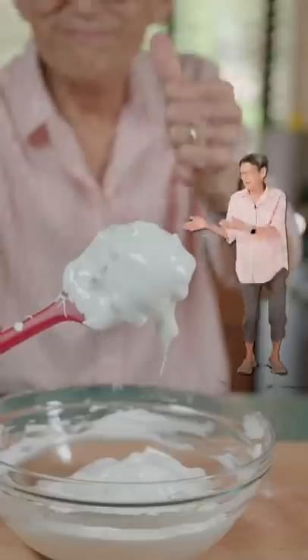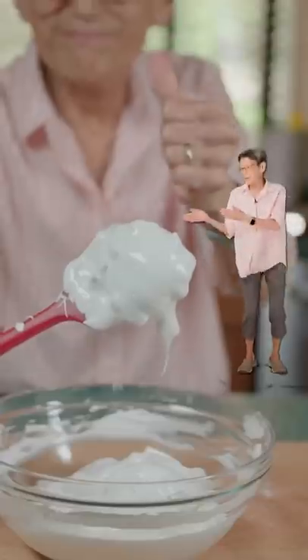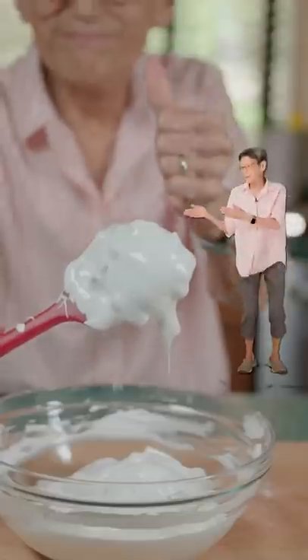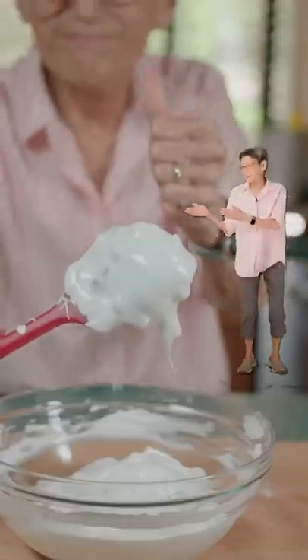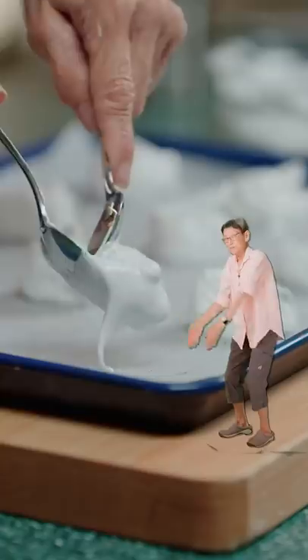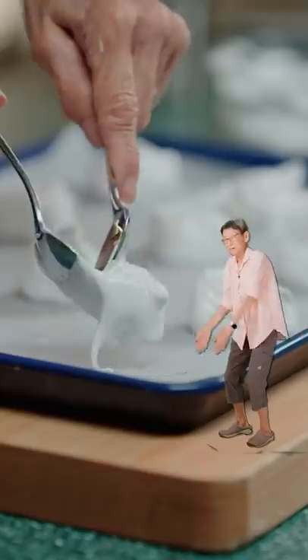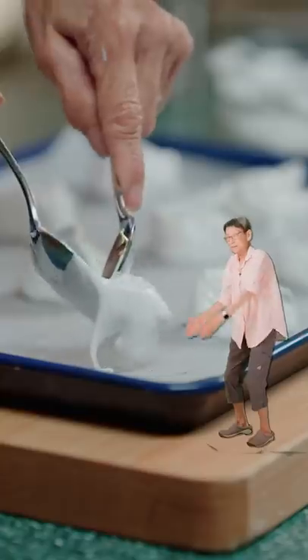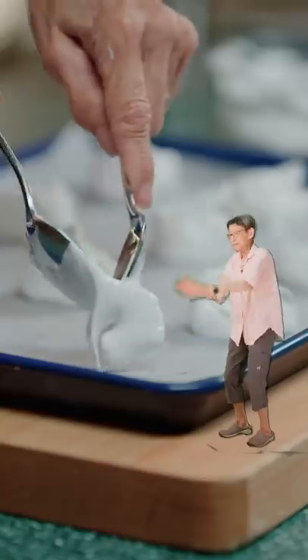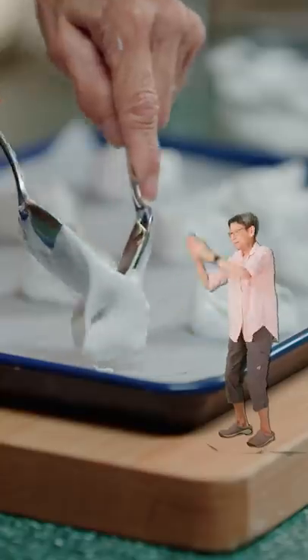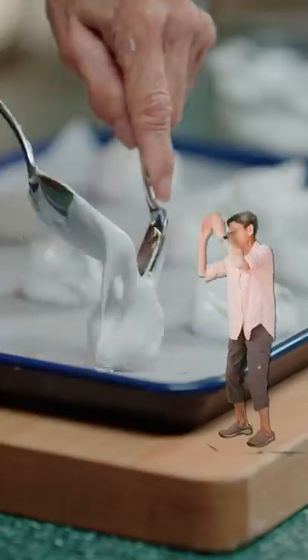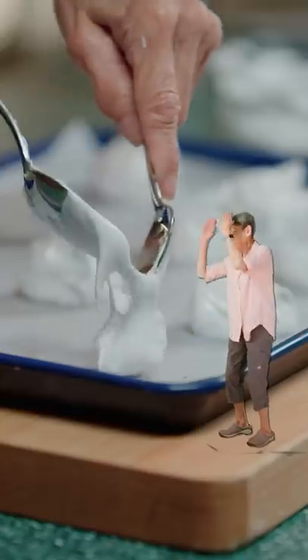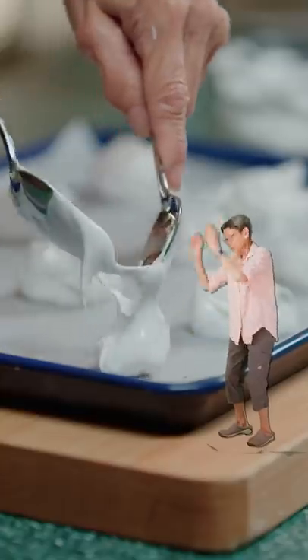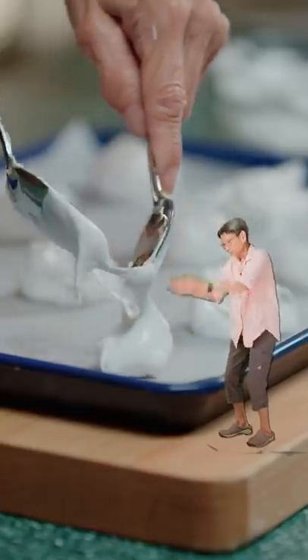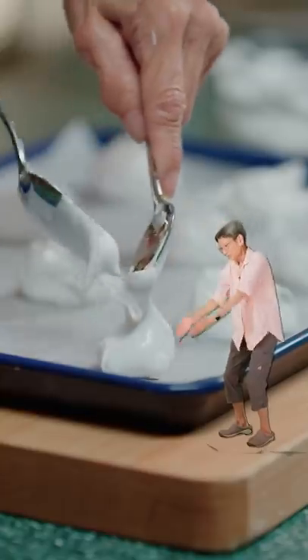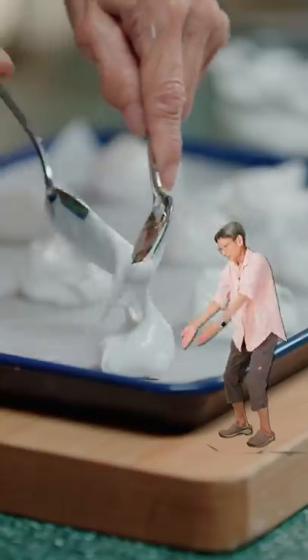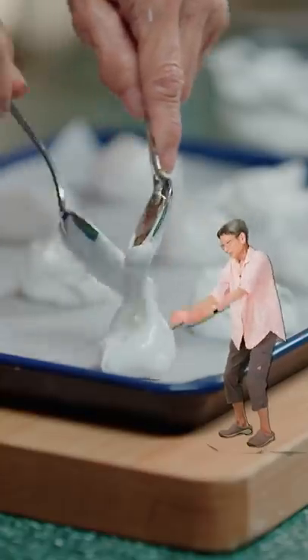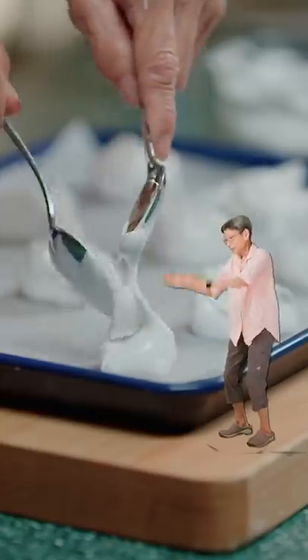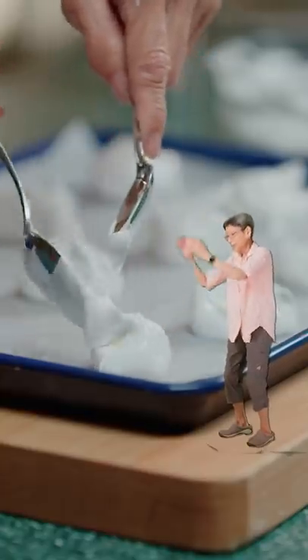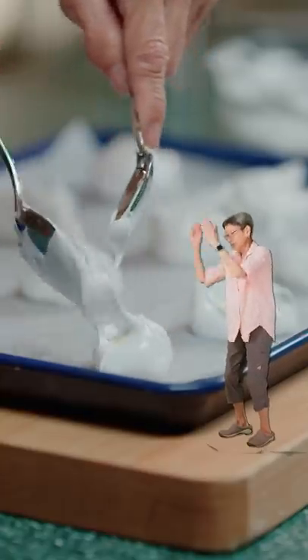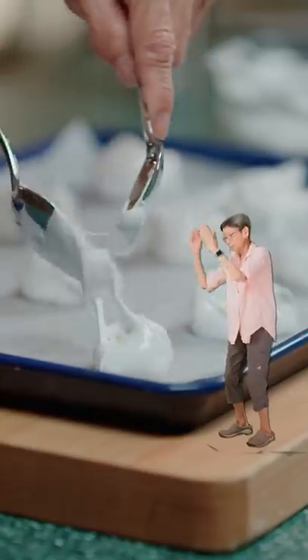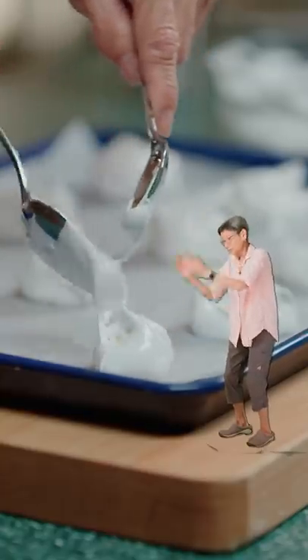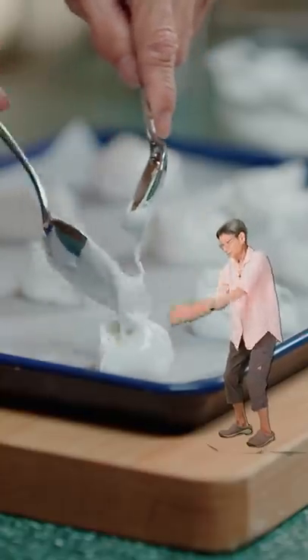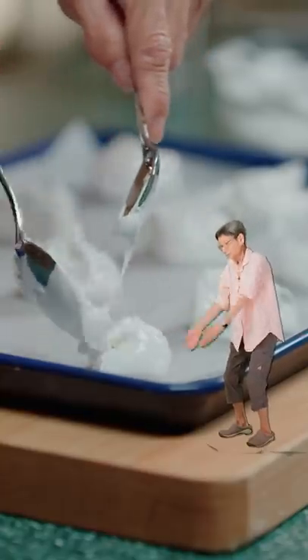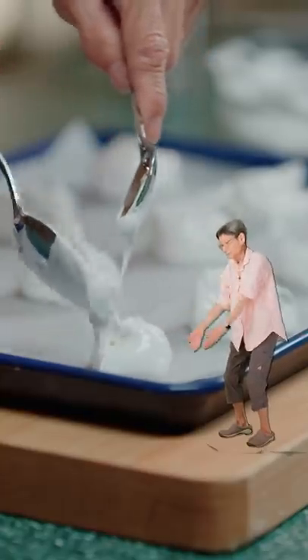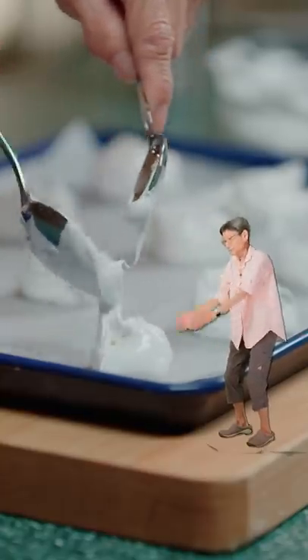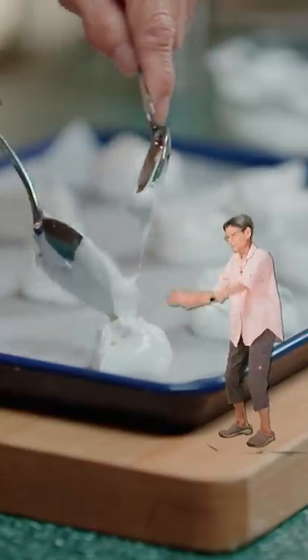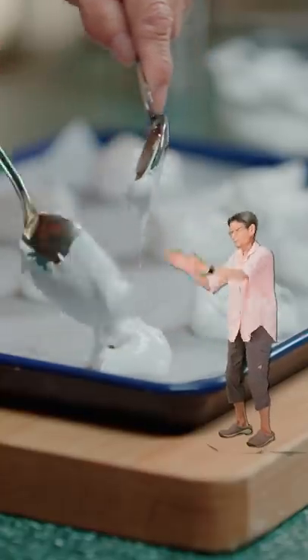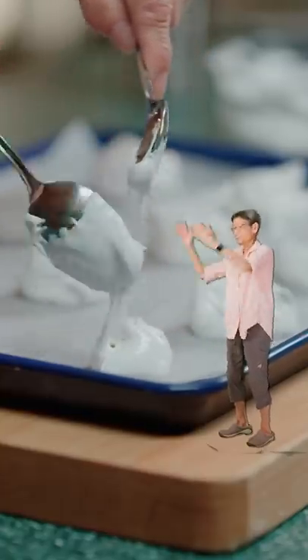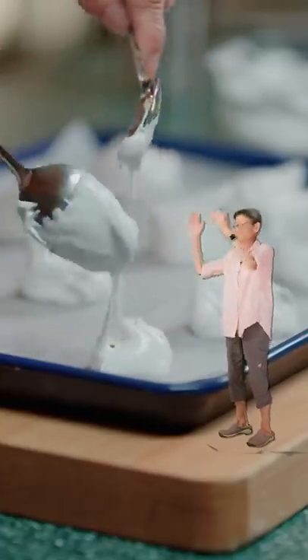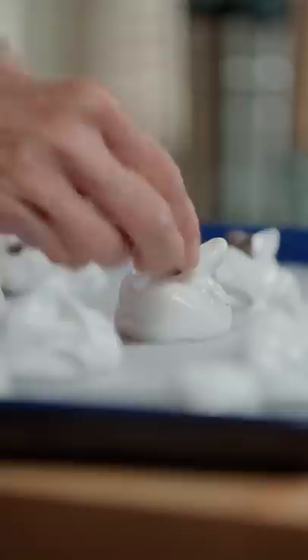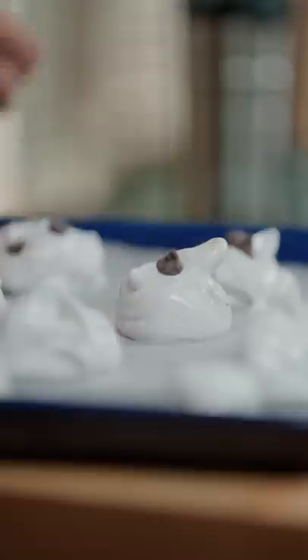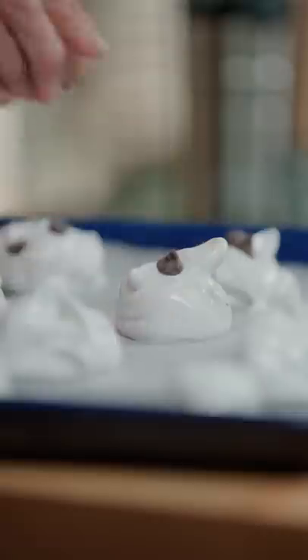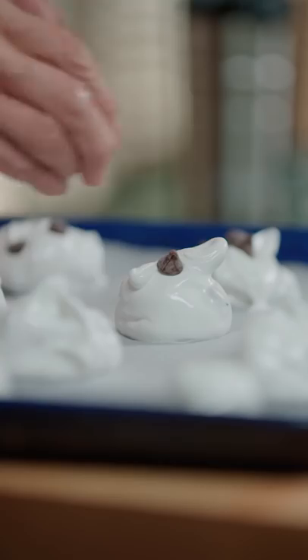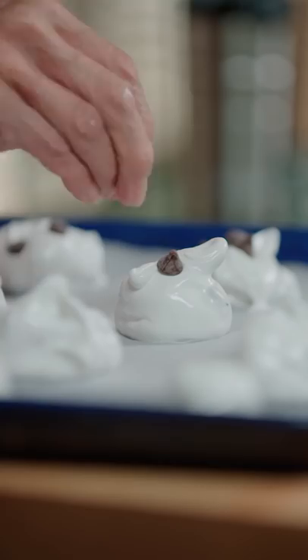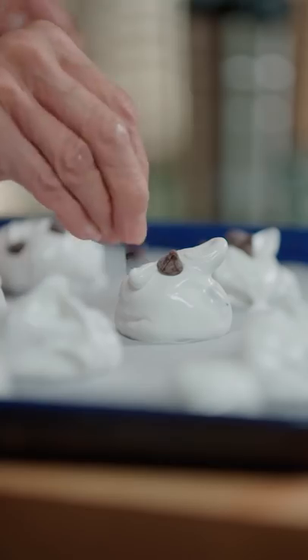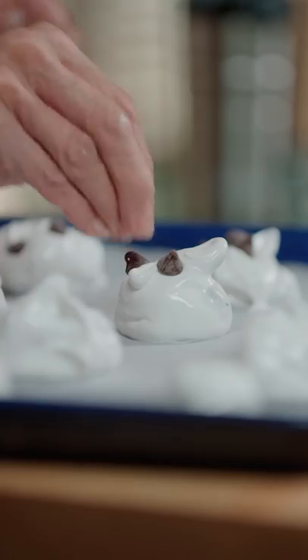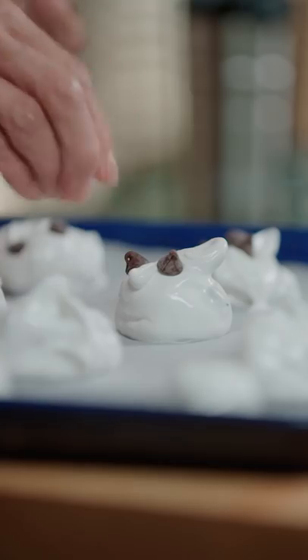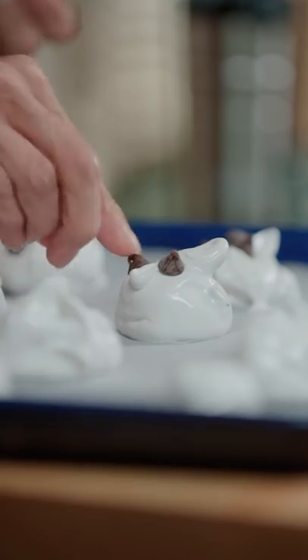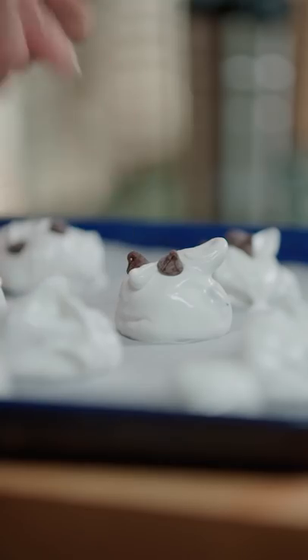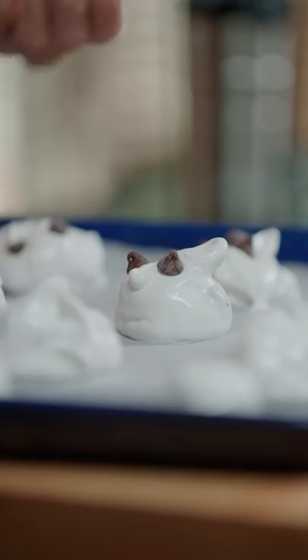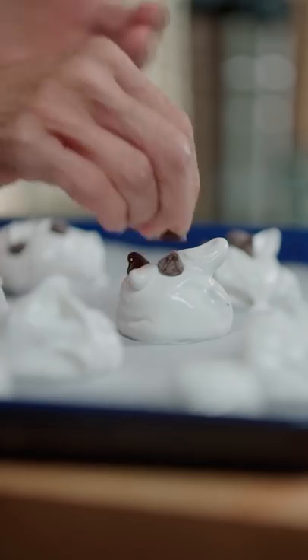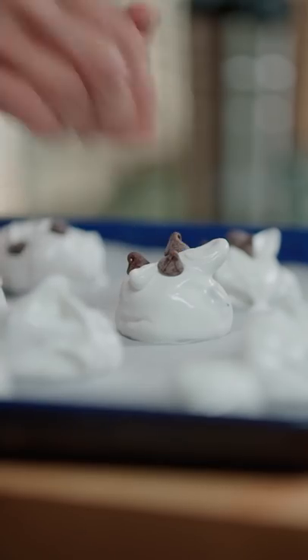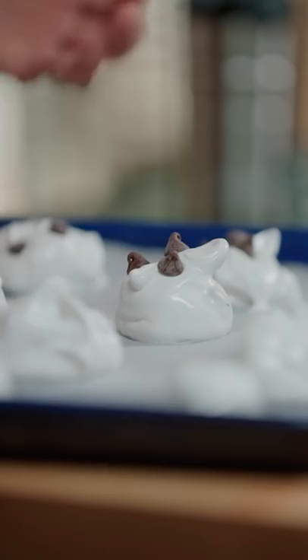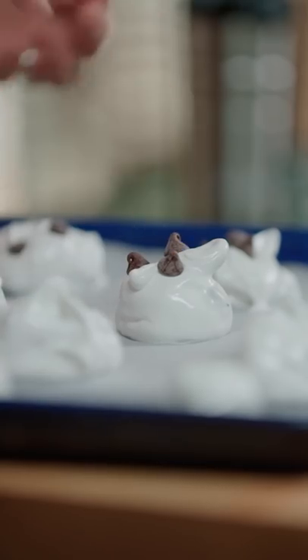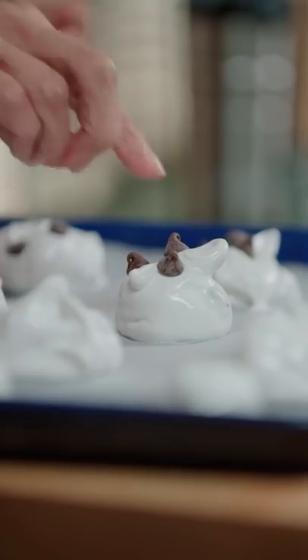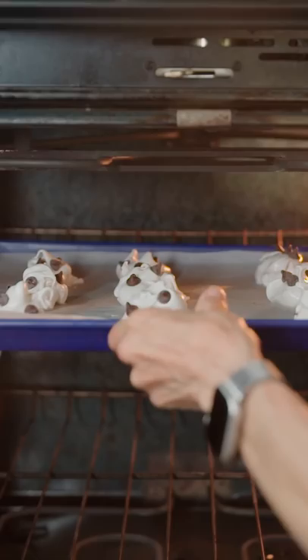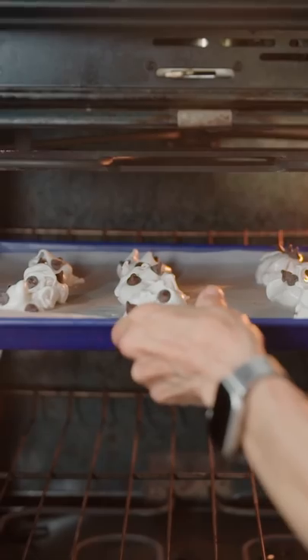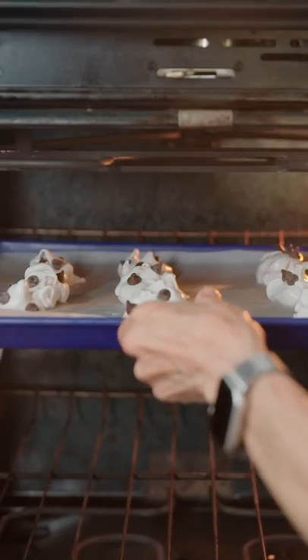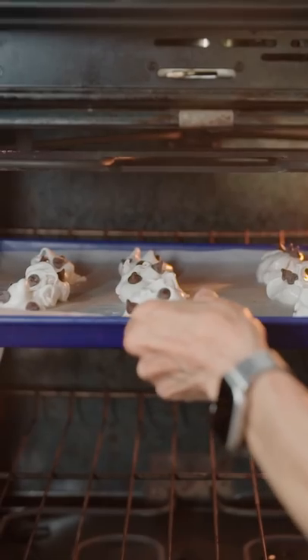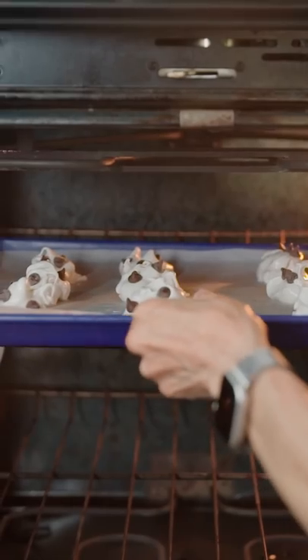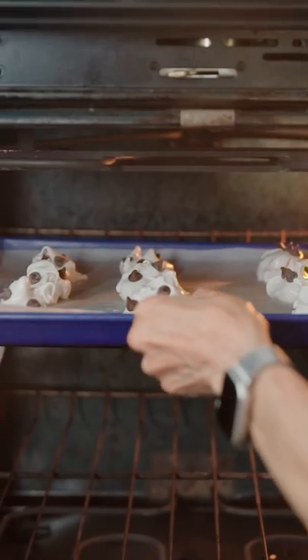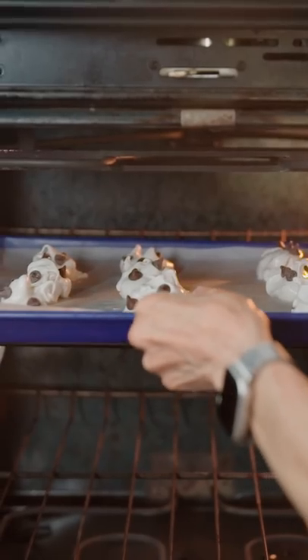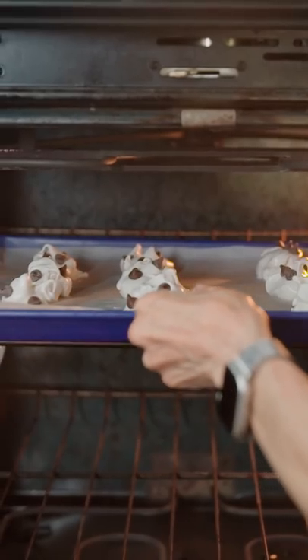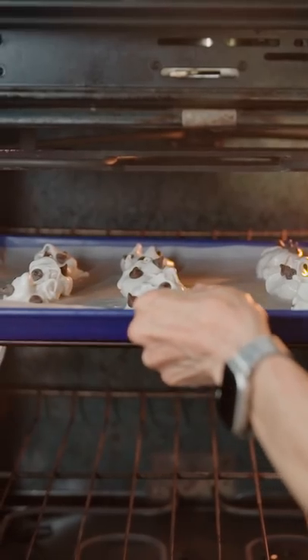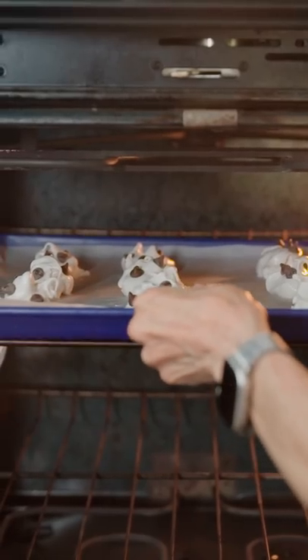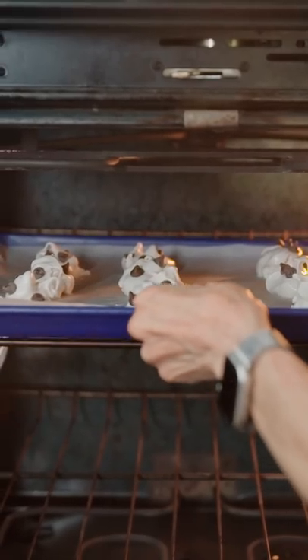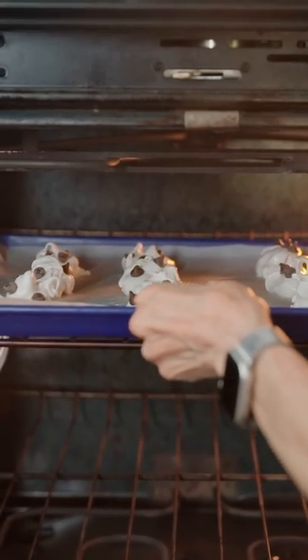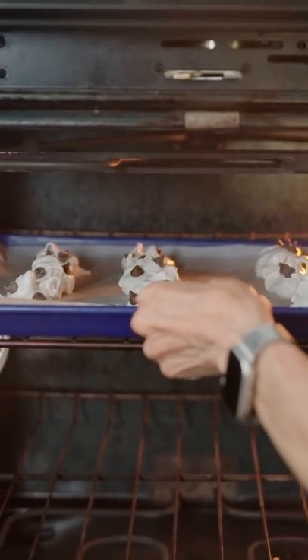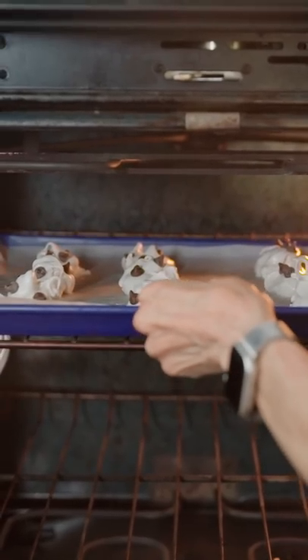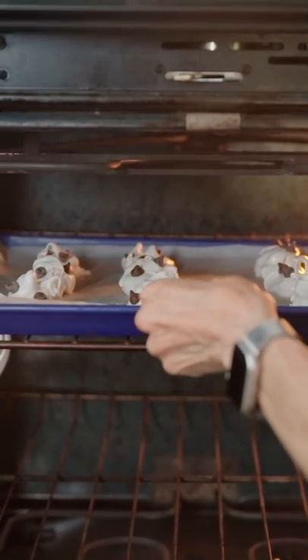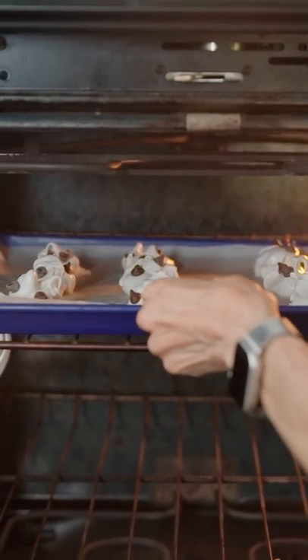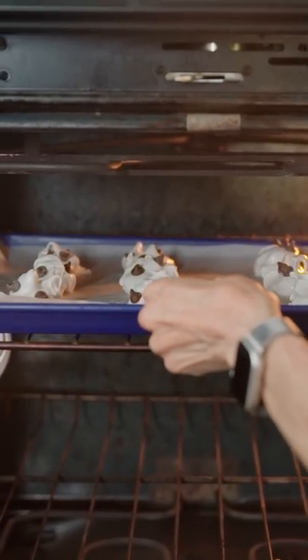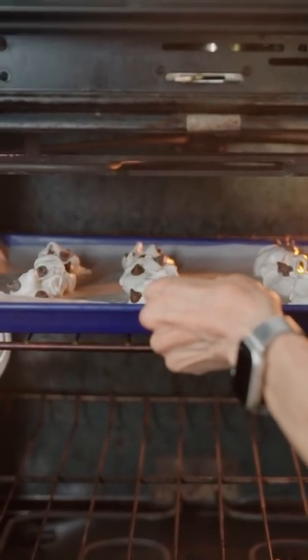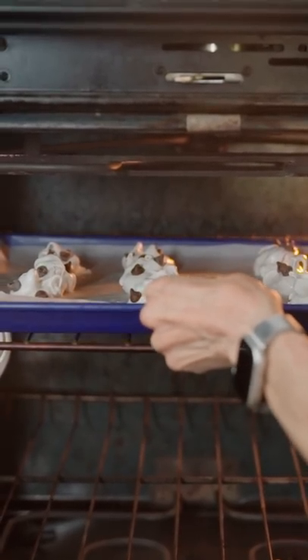Bam! Add a spoonful of cookies onto the baking tray, then top with chocolate chips. And bake at 250 for 30 minutes.